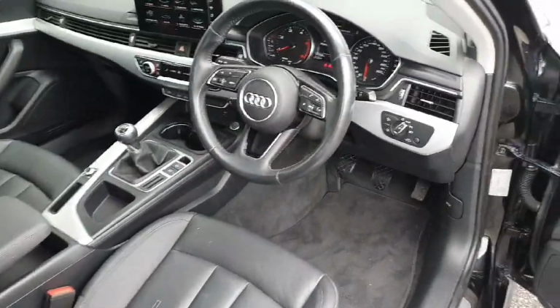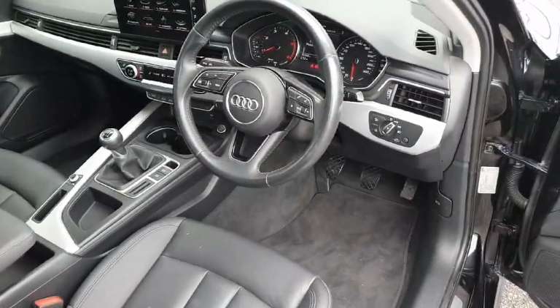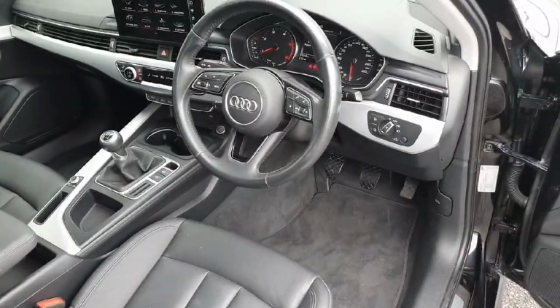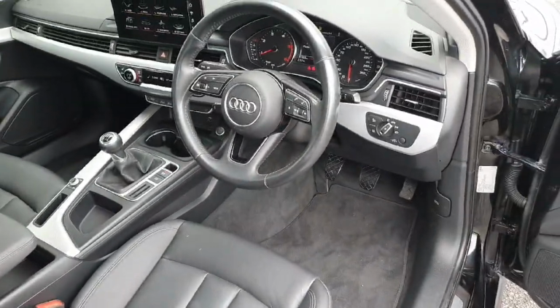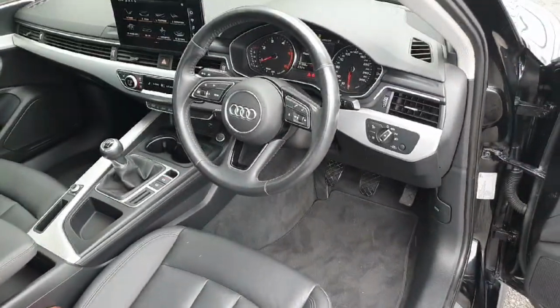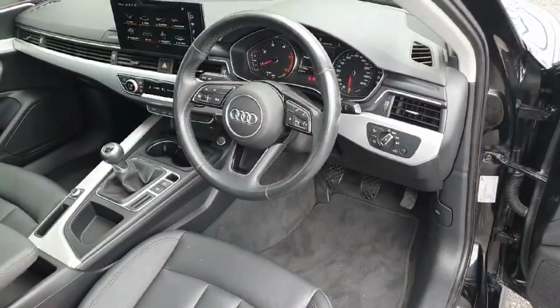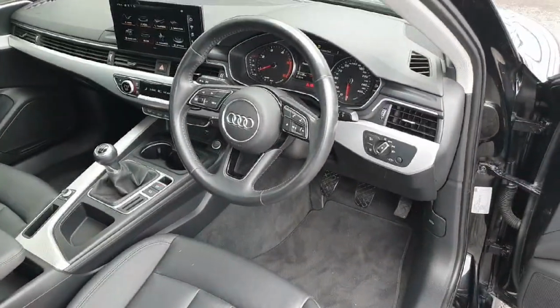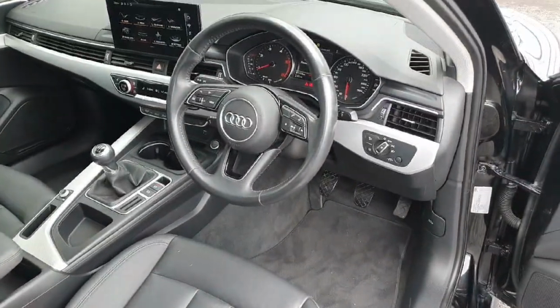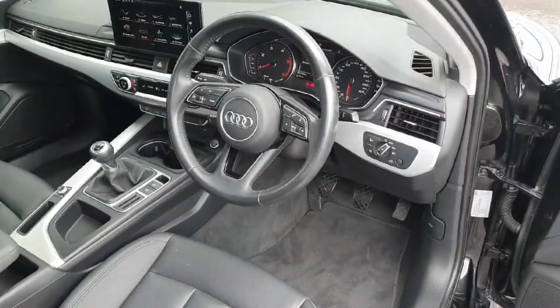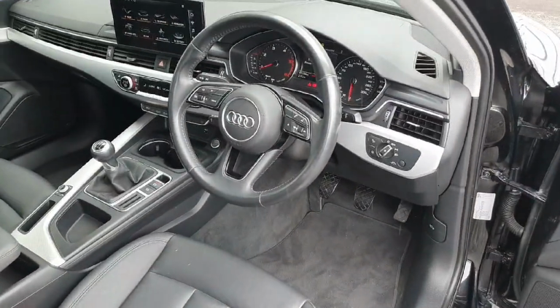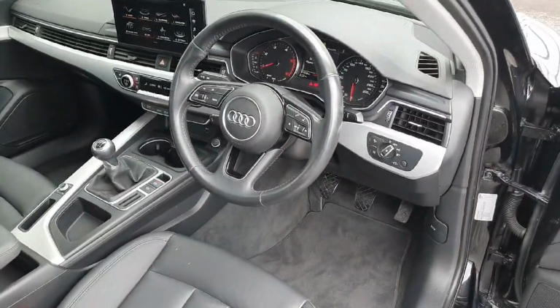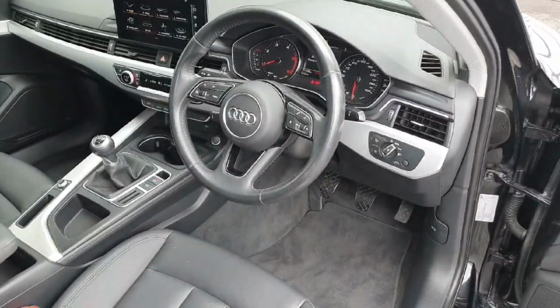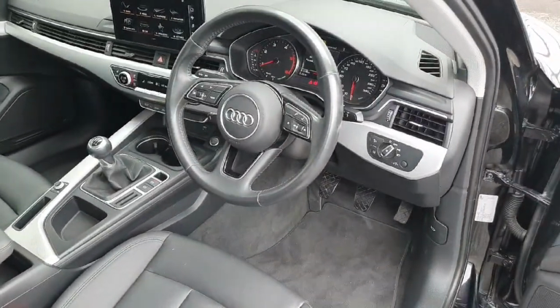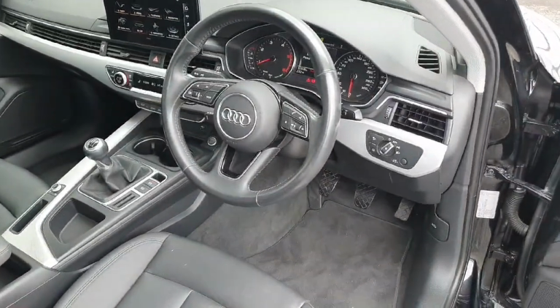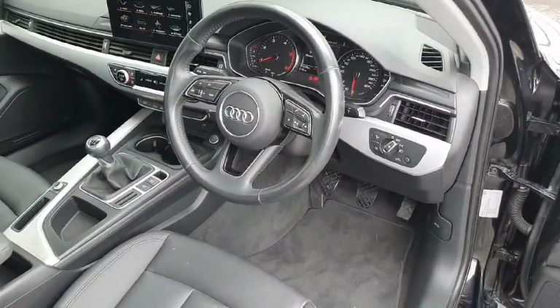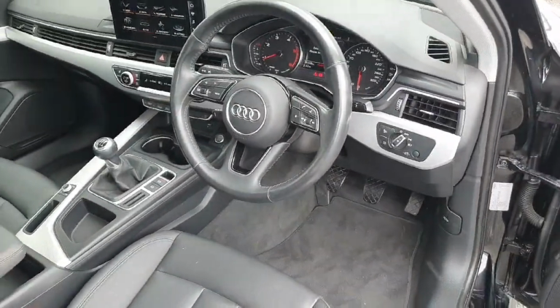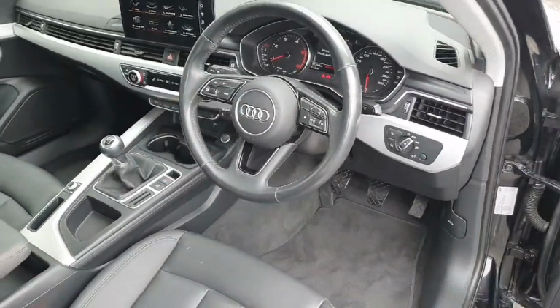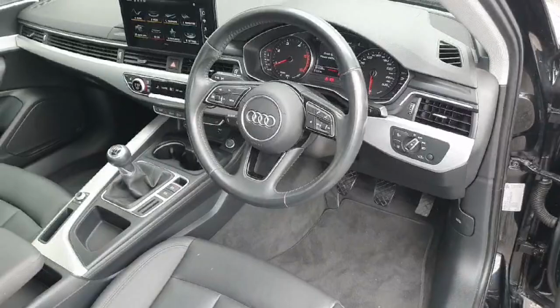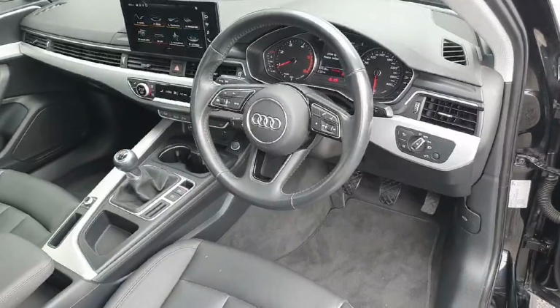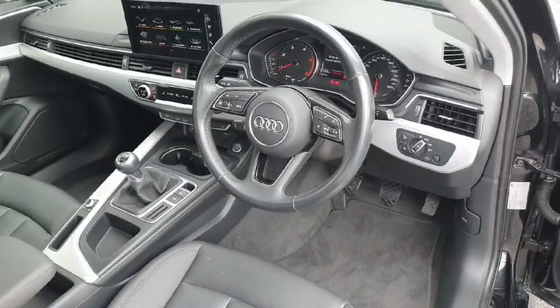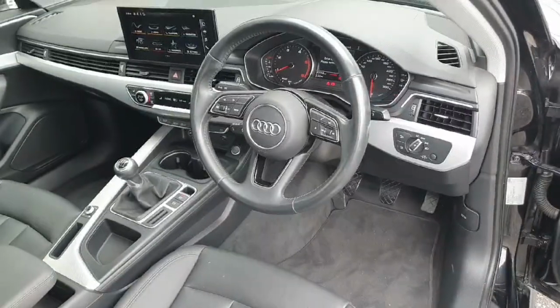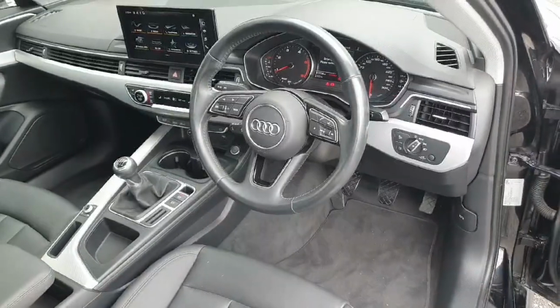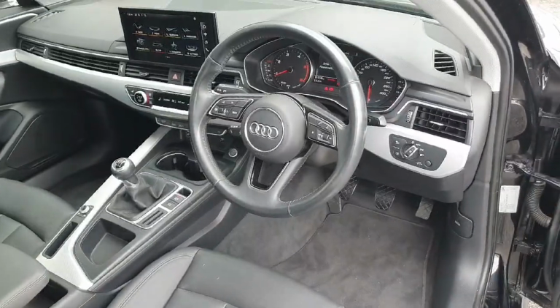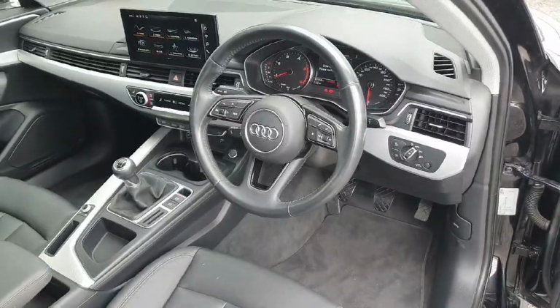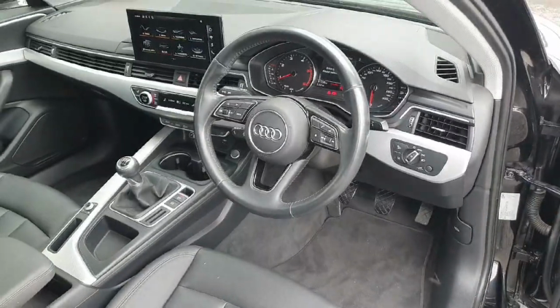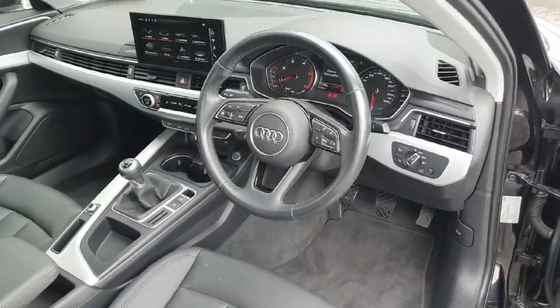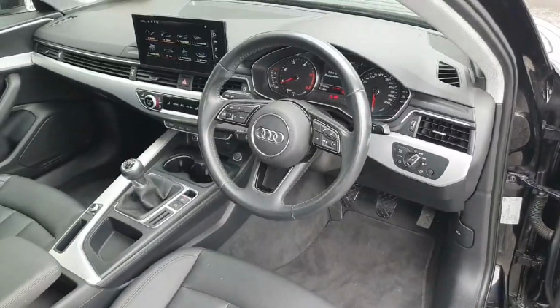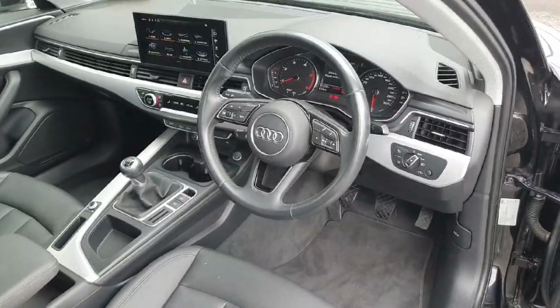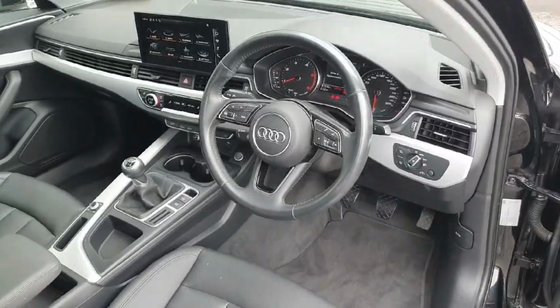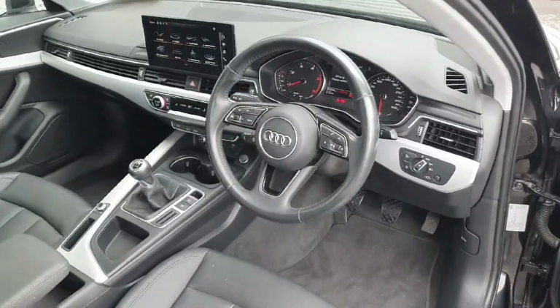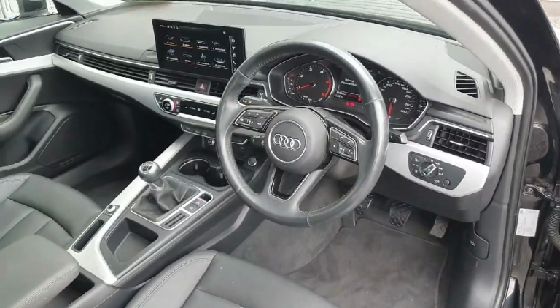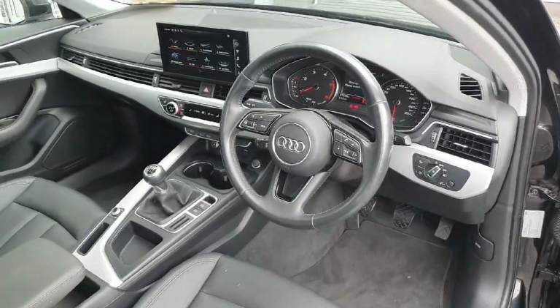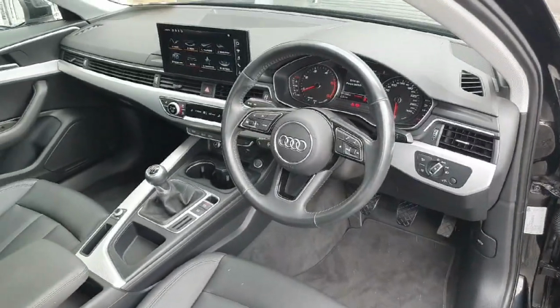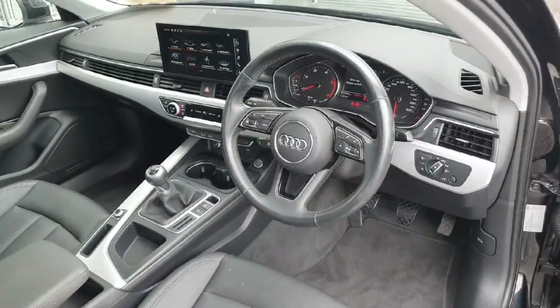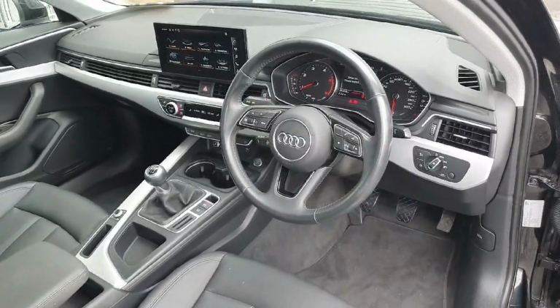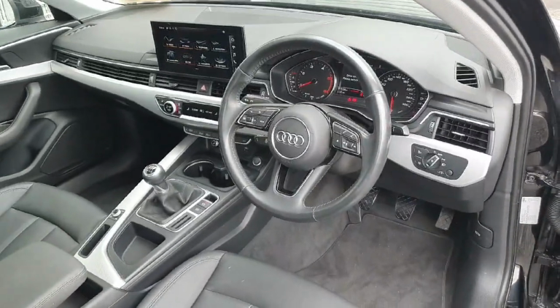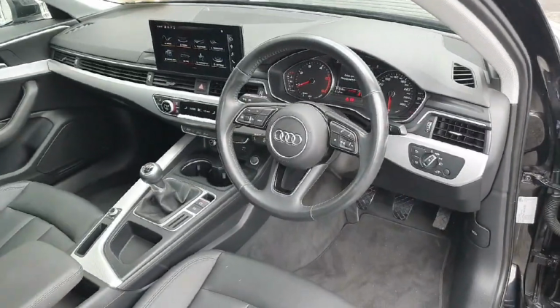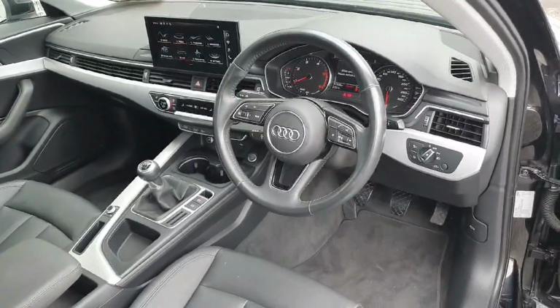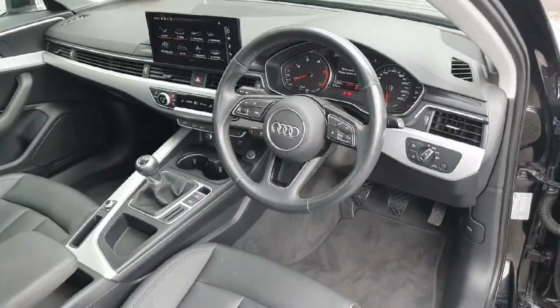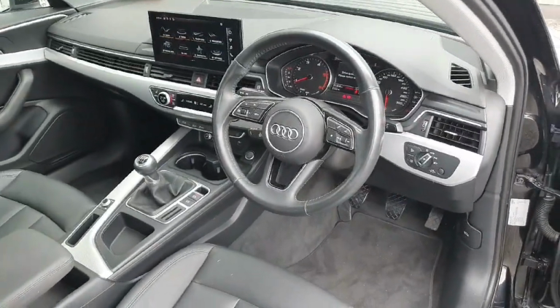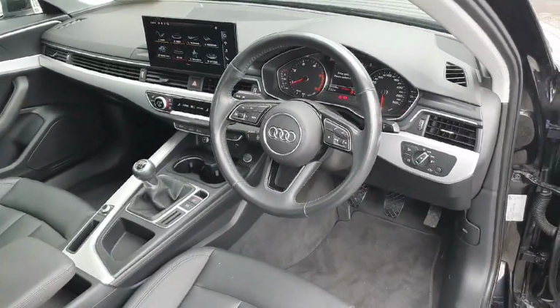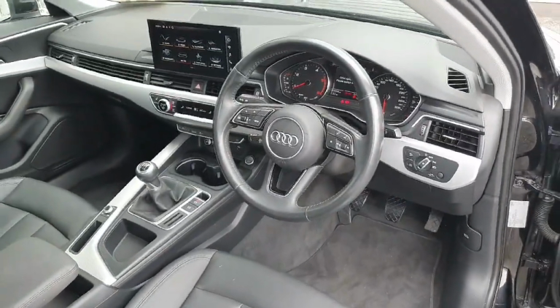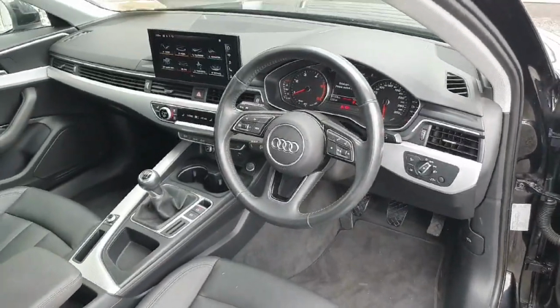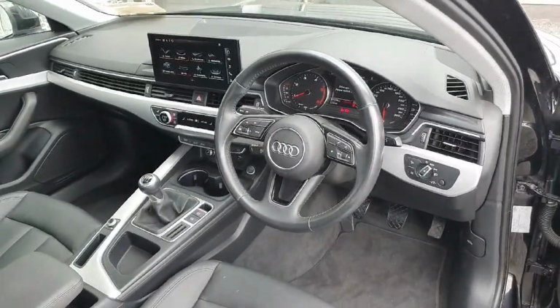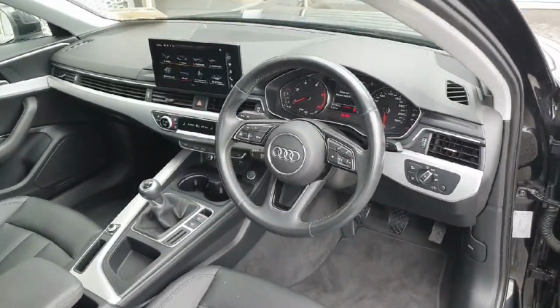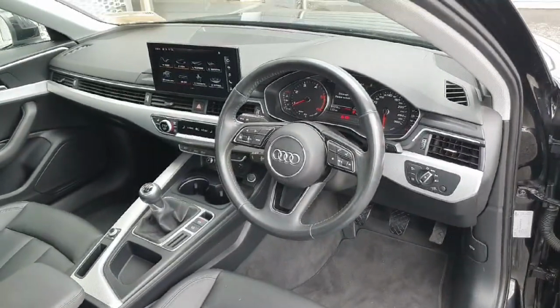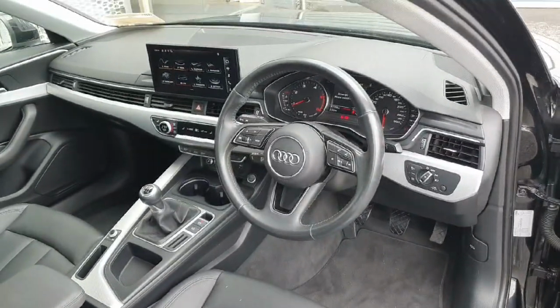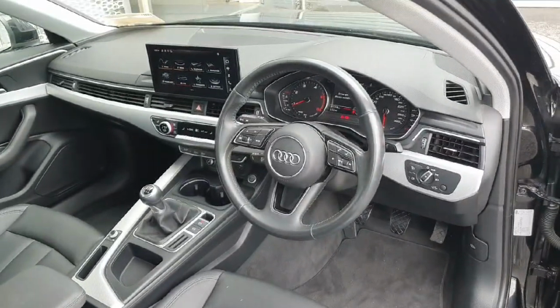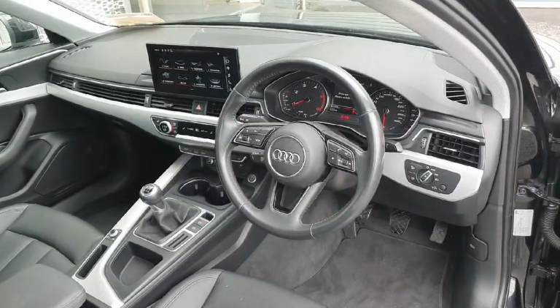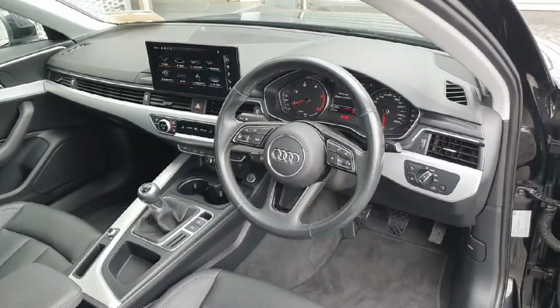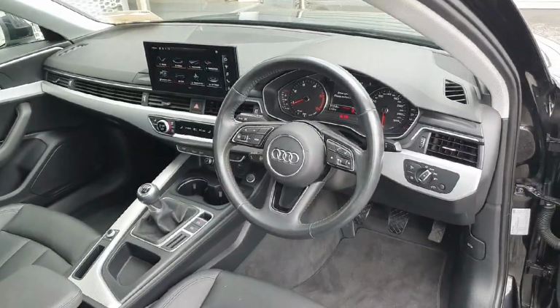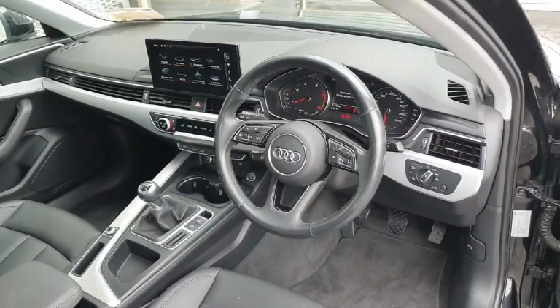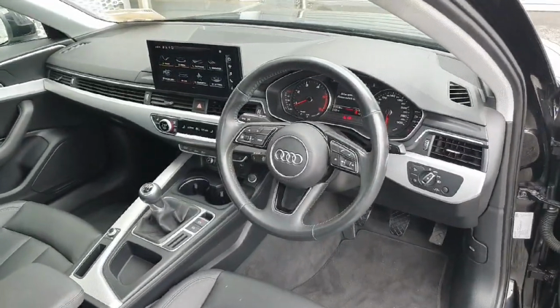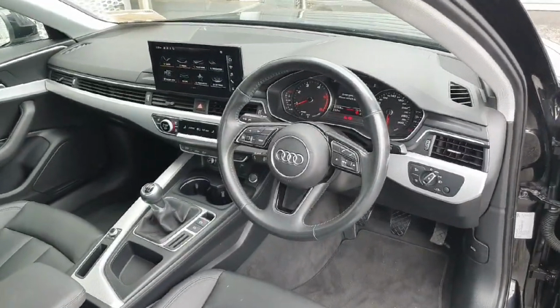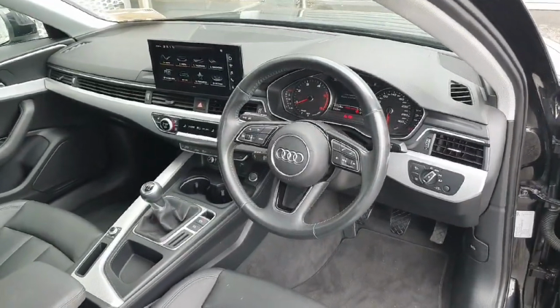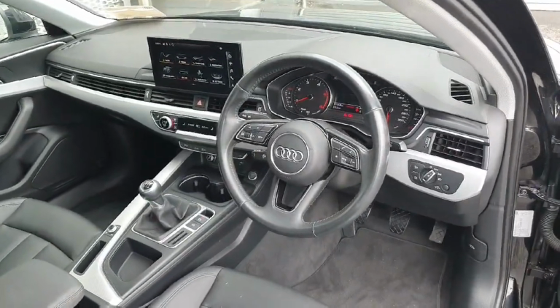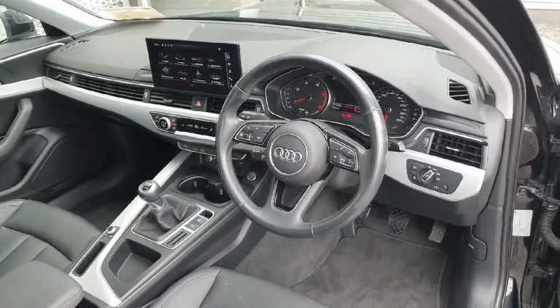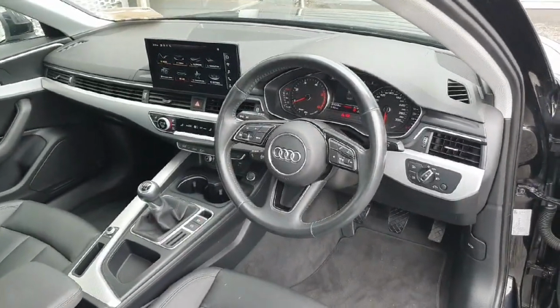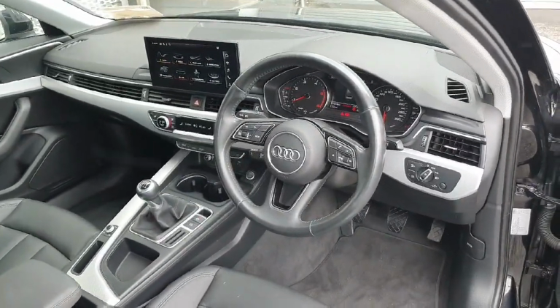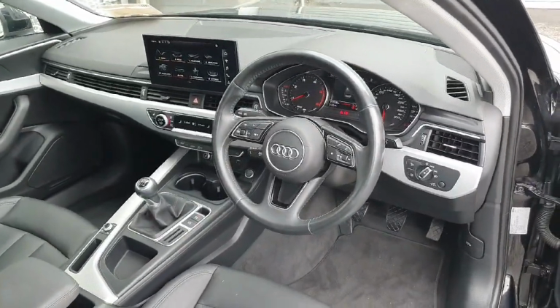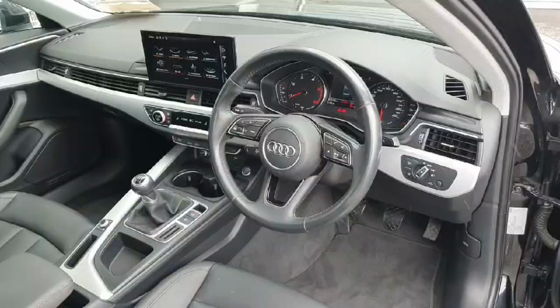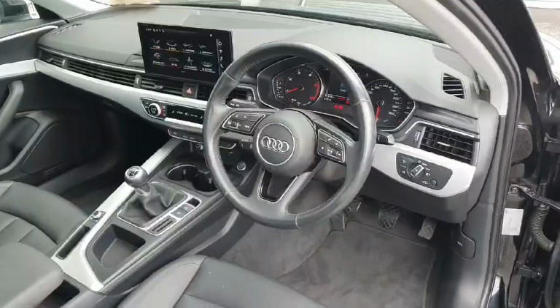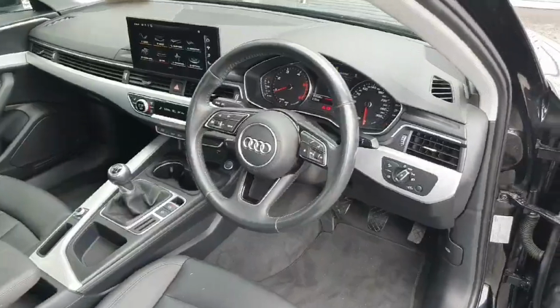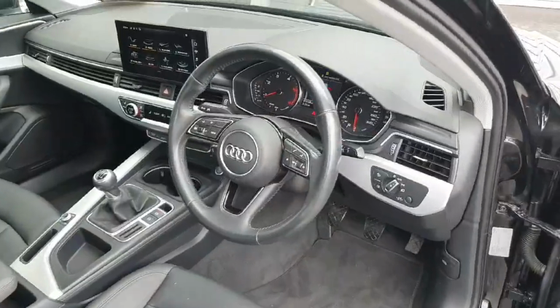Auto lights and auto wipers, as well as your cruise control and speed limit display, are all standard on the A4, as well as your multifunctional voice command Audi steering wheel.